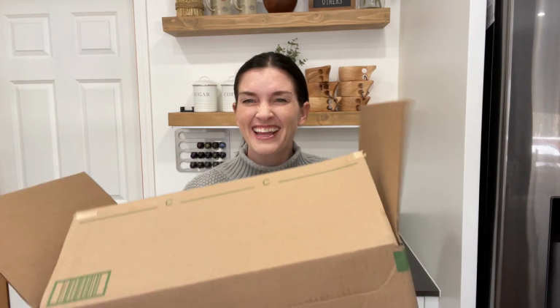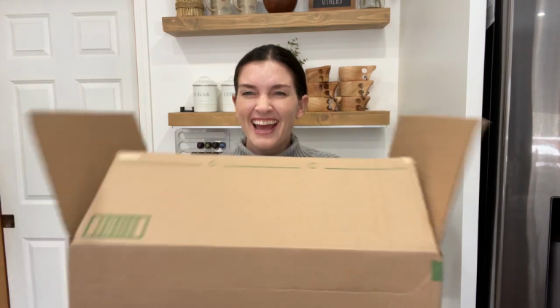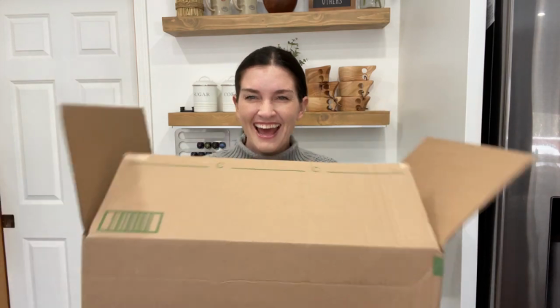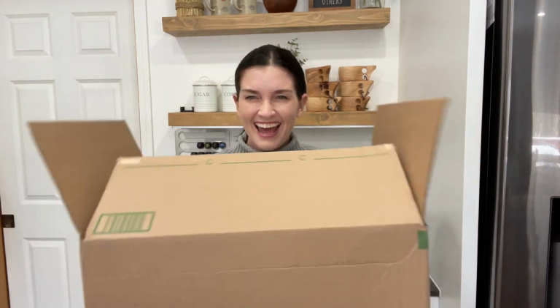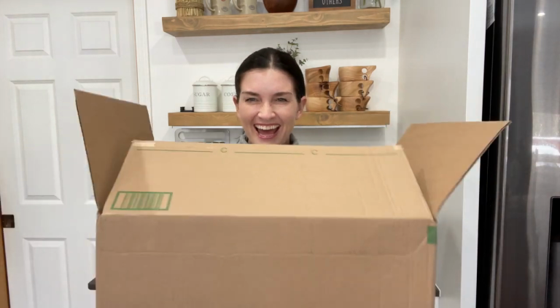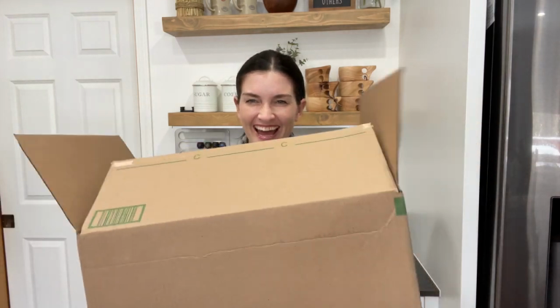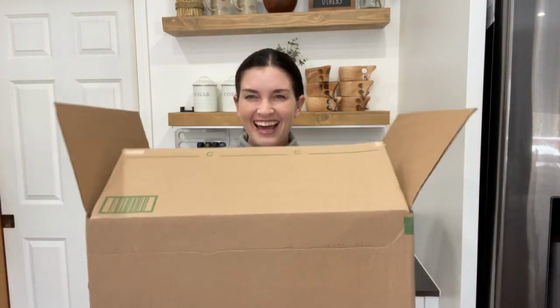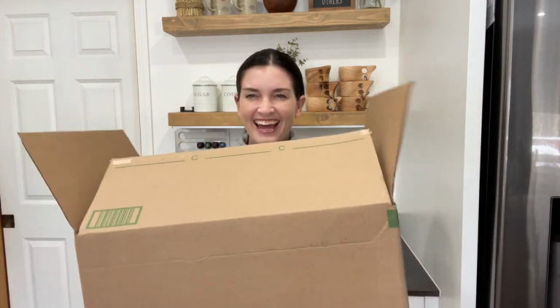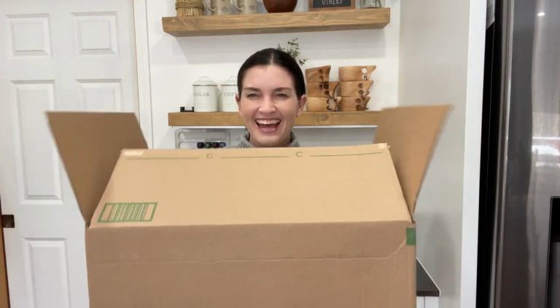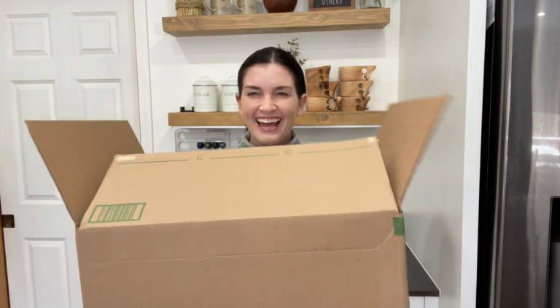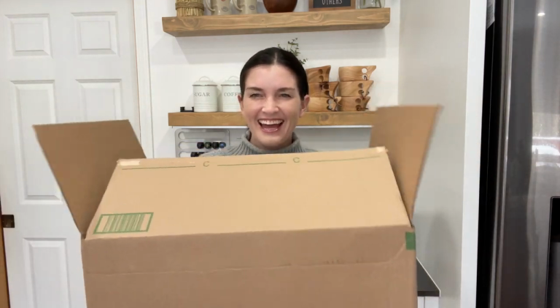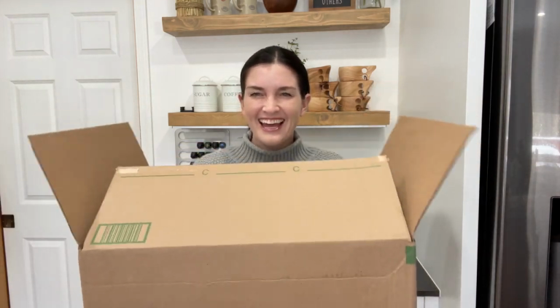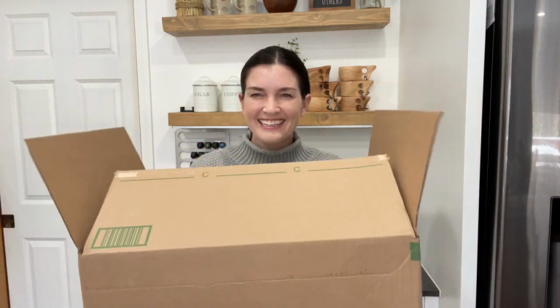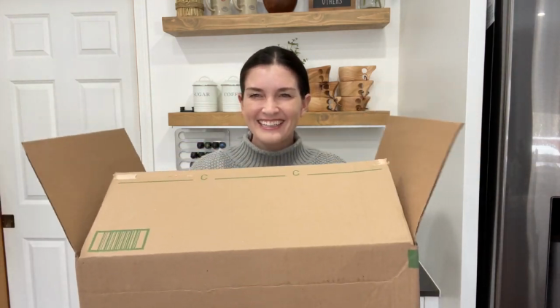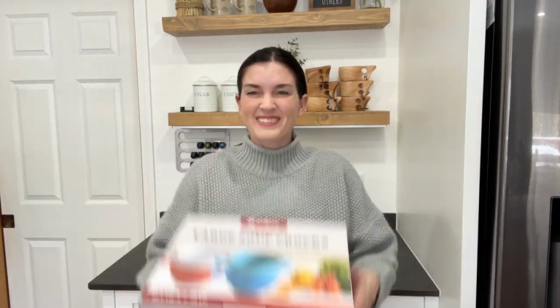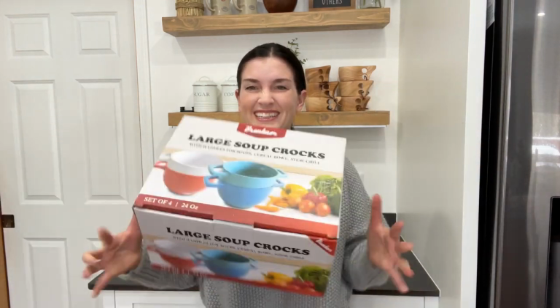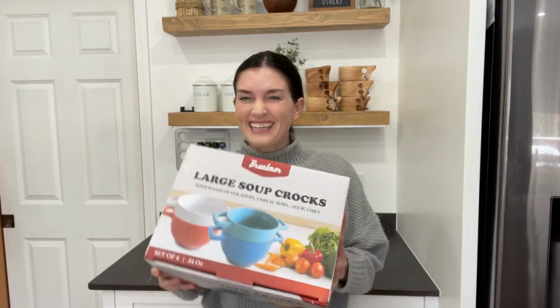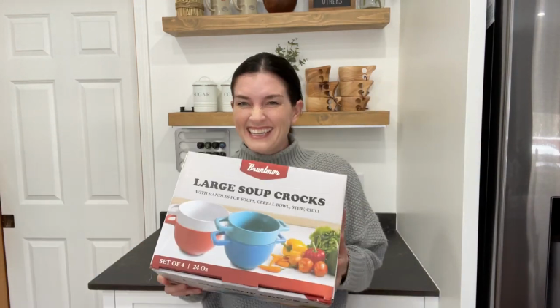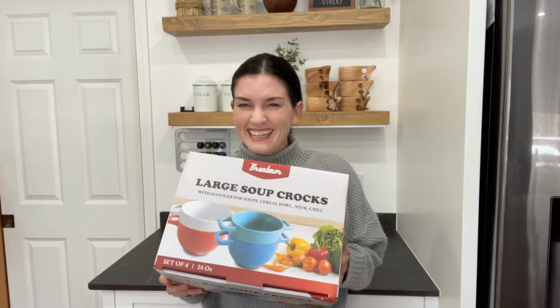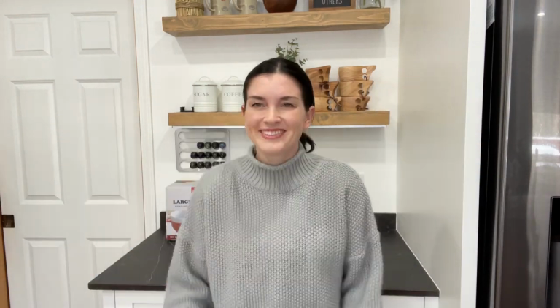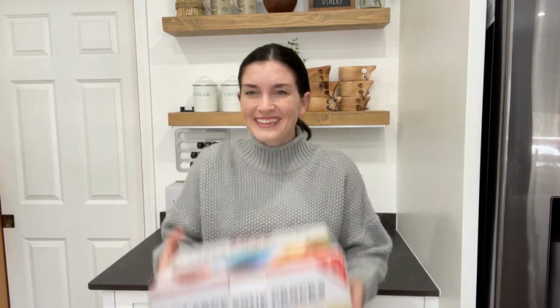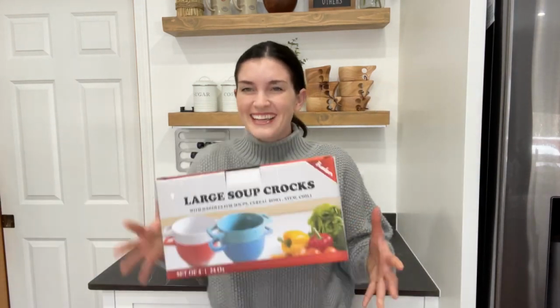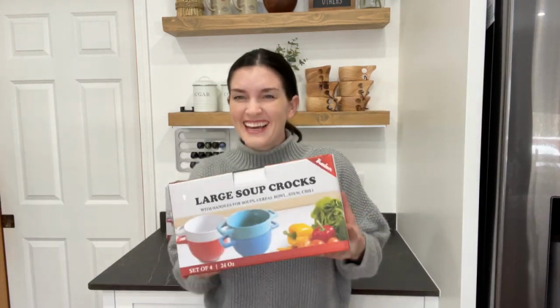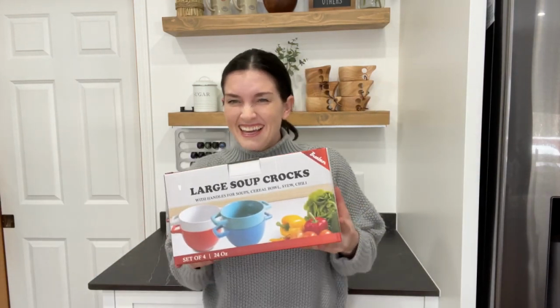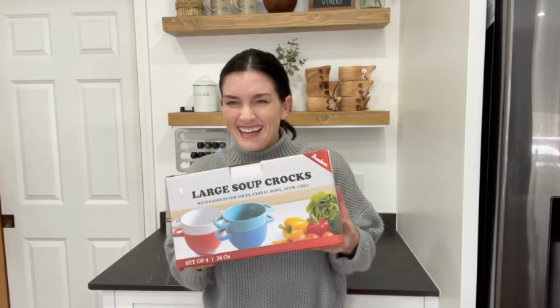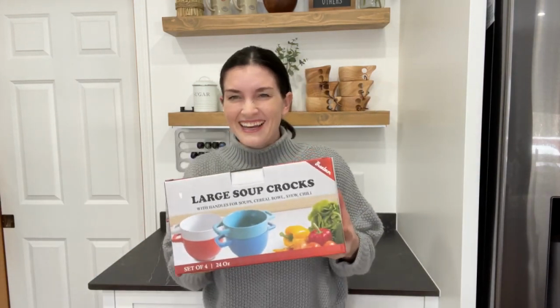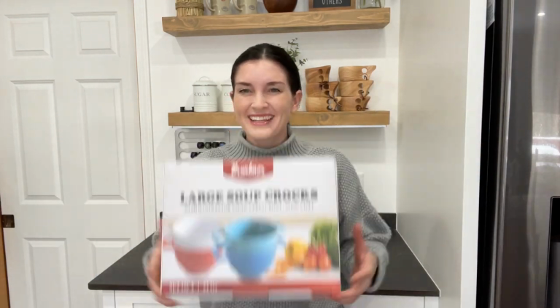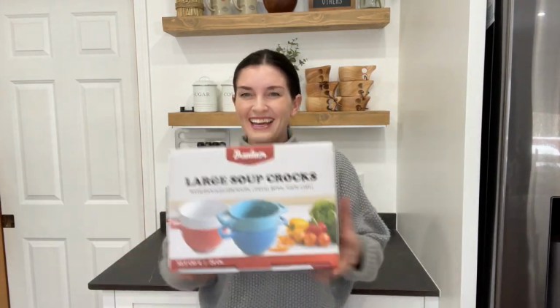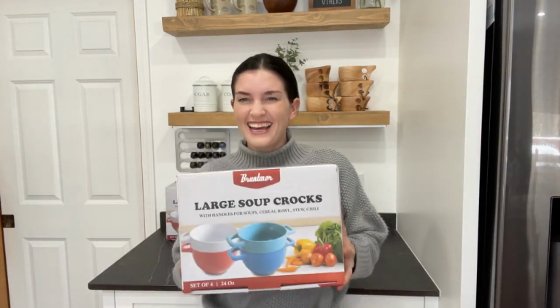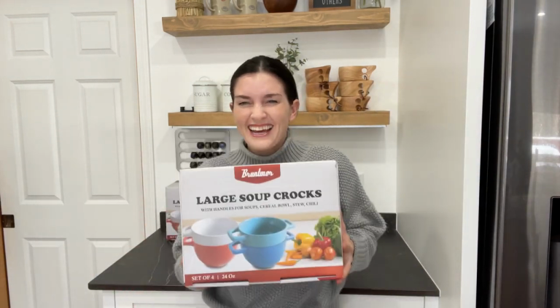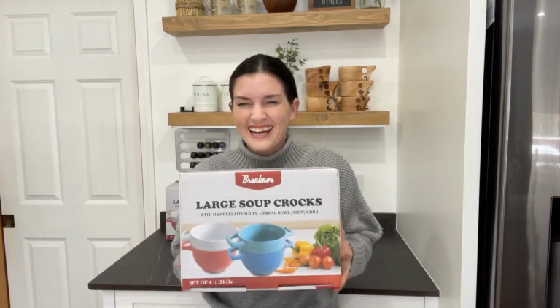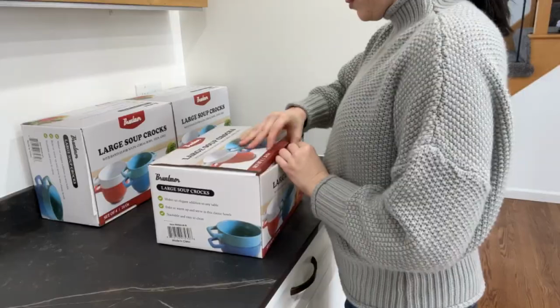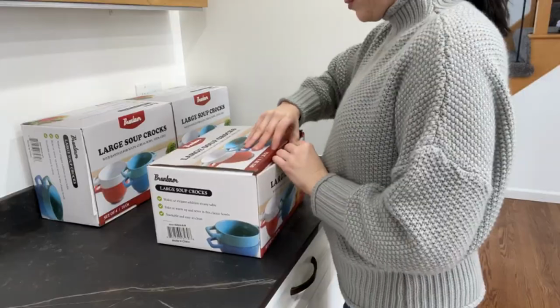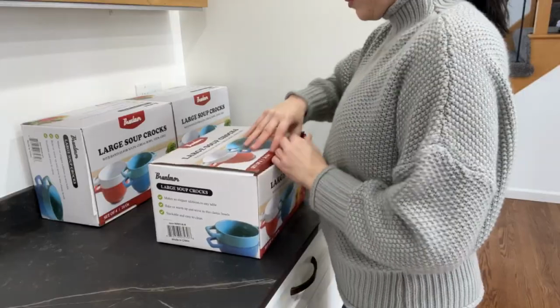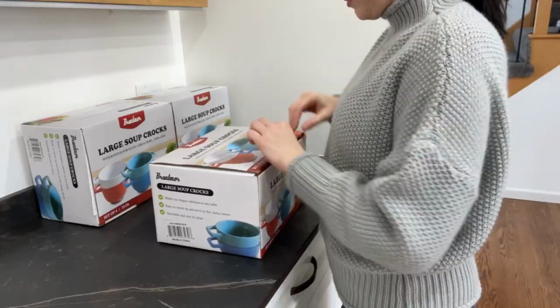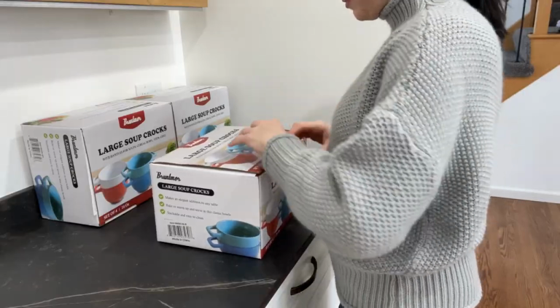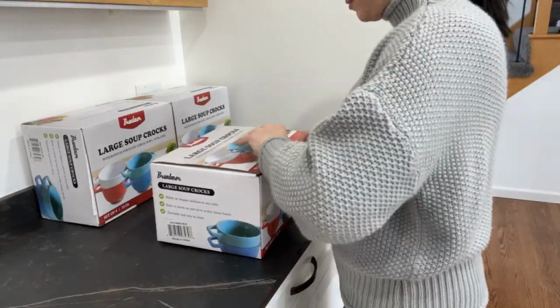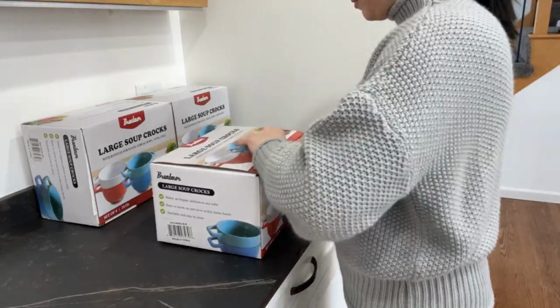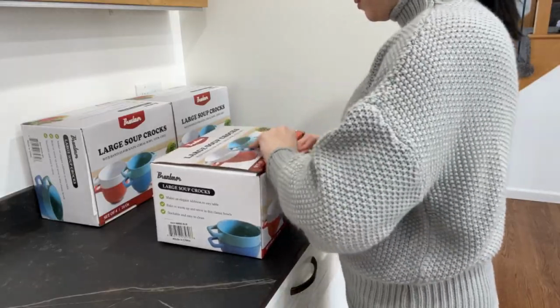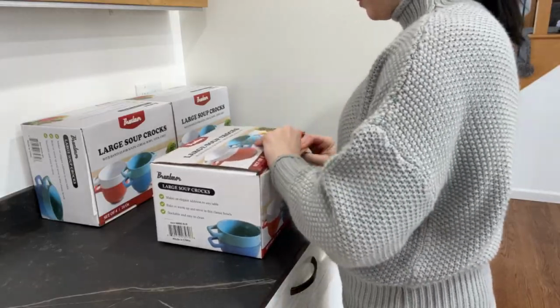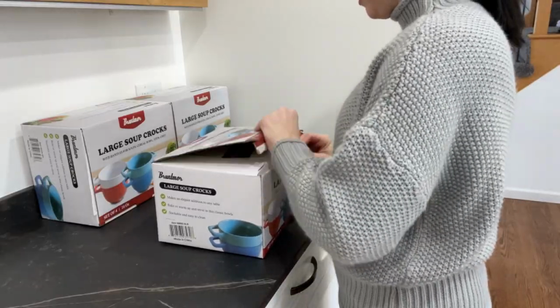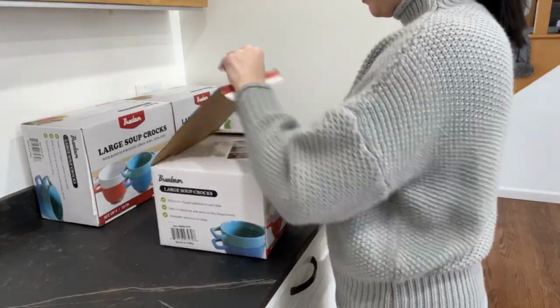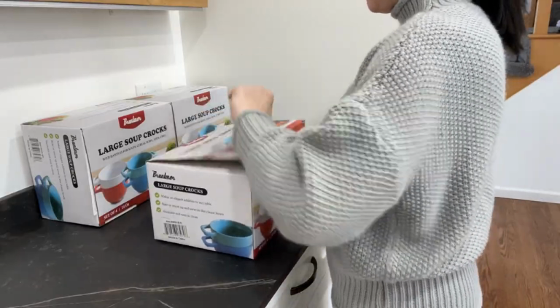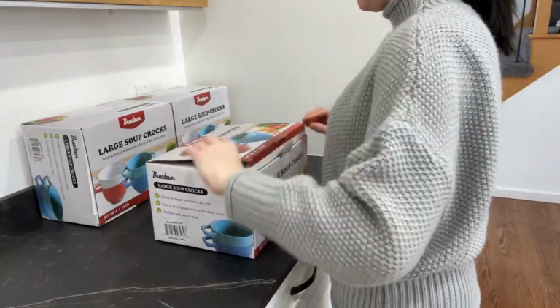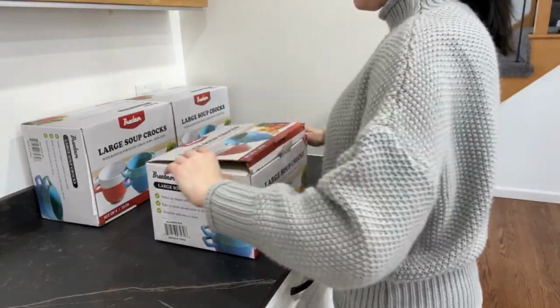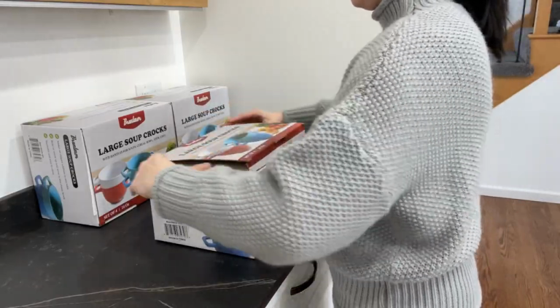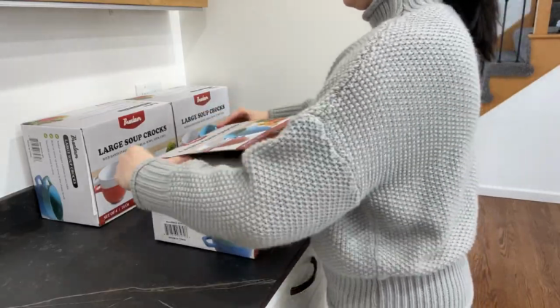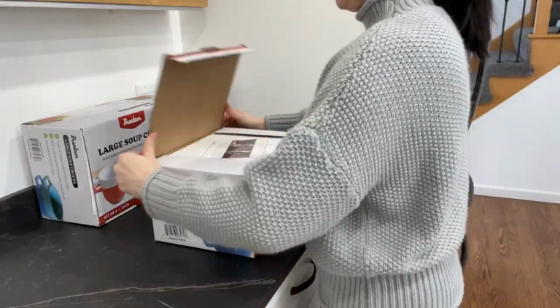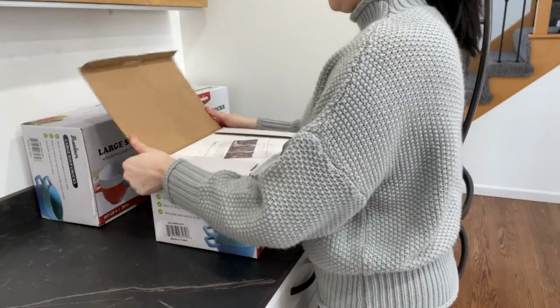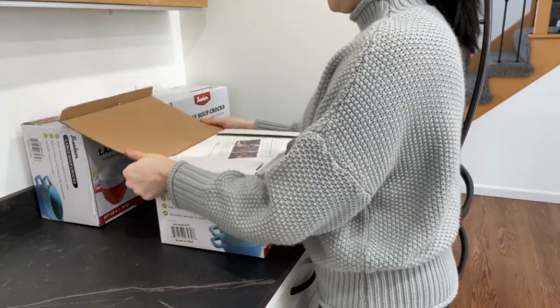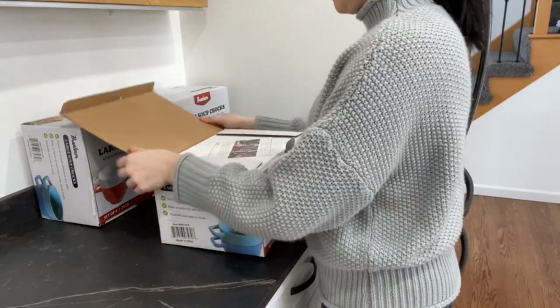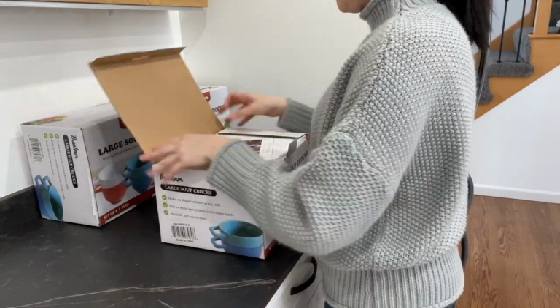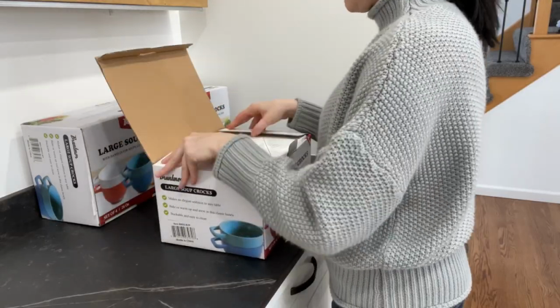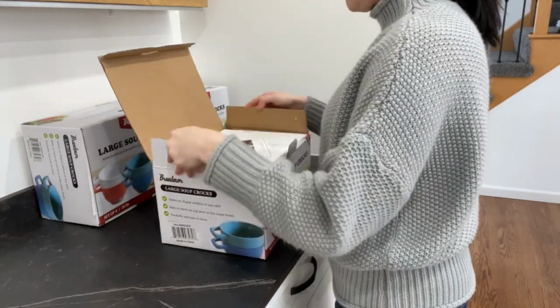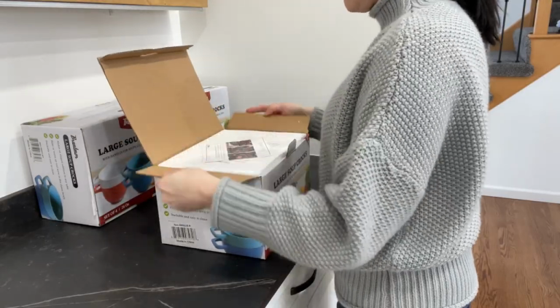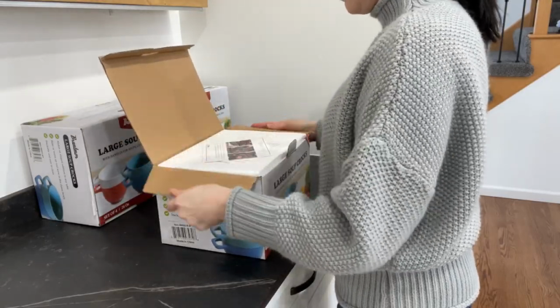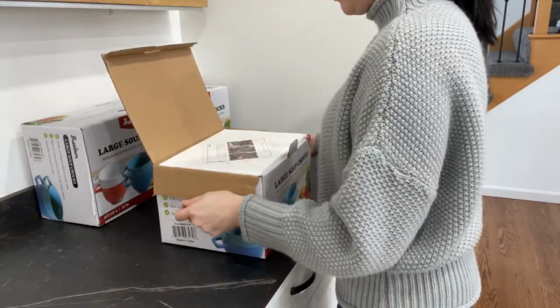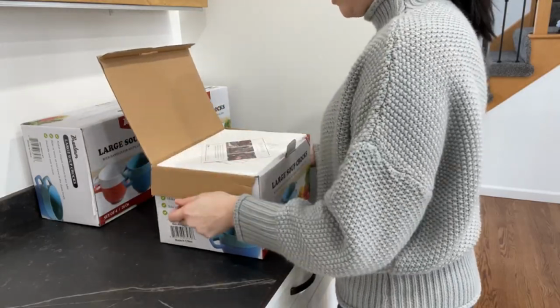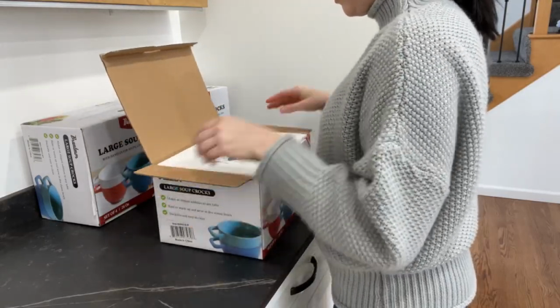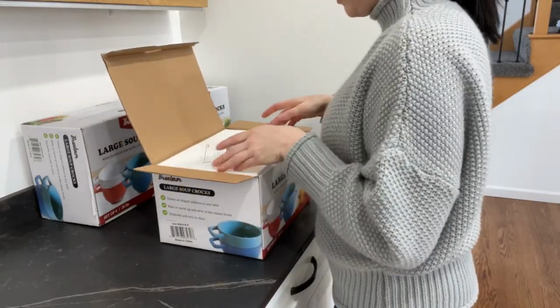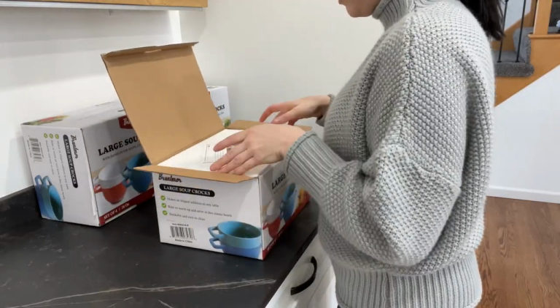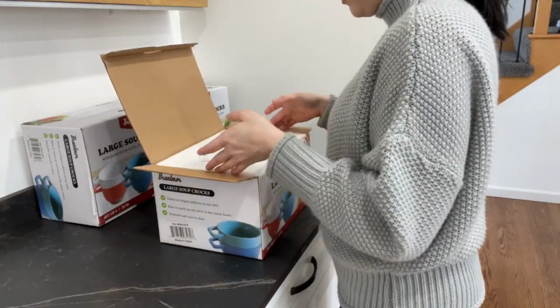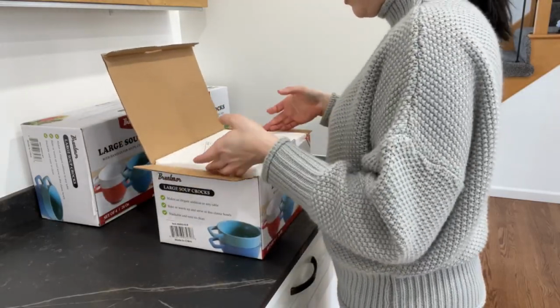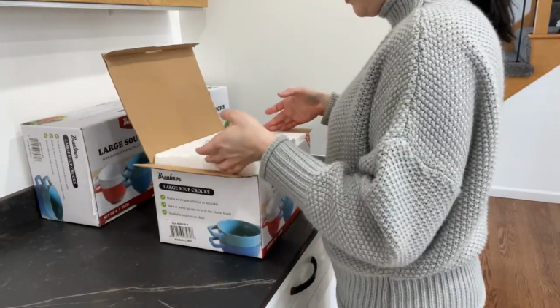I just got my shipment of three boxes of a set of four large soup crocks with handles in multiple beautiful colors.